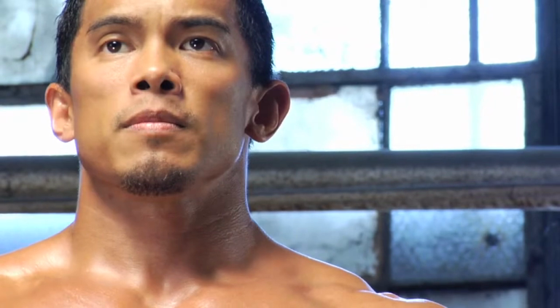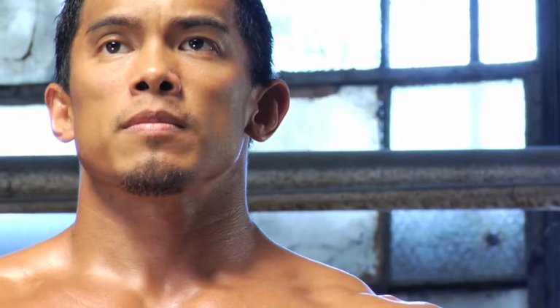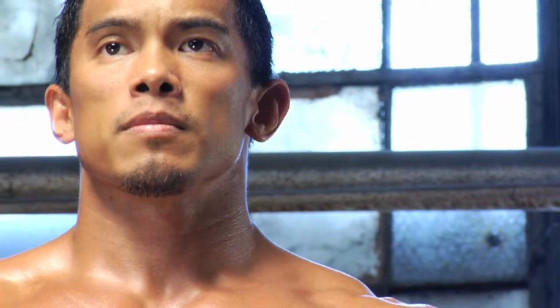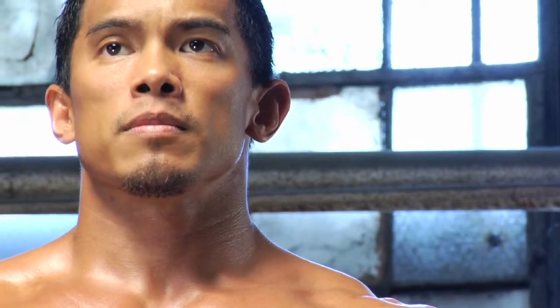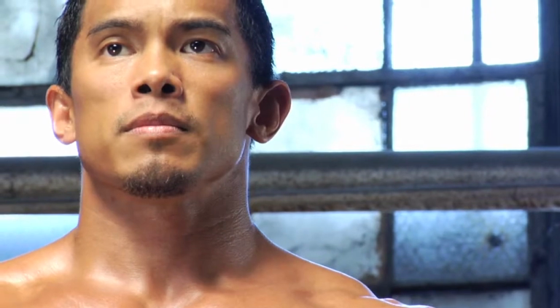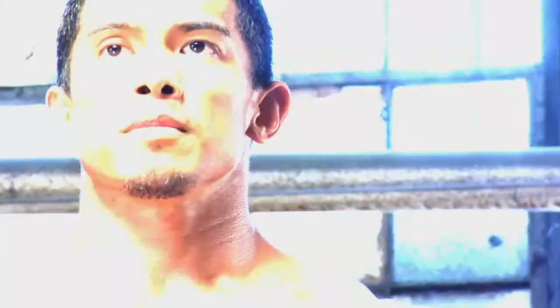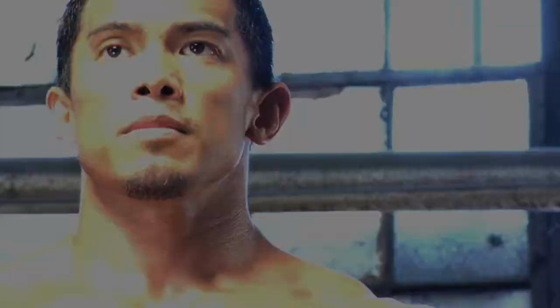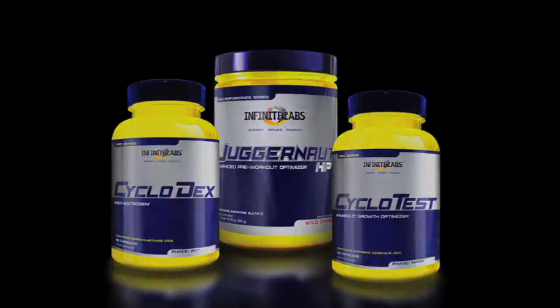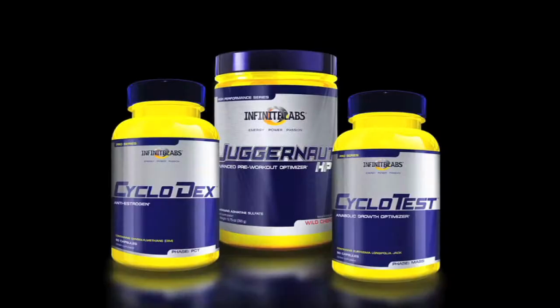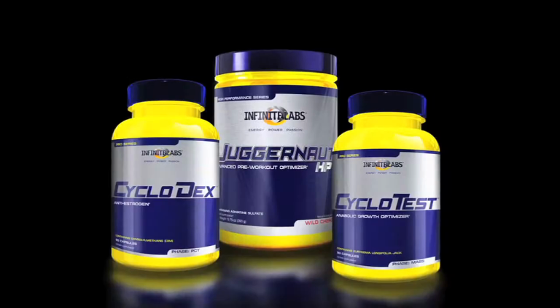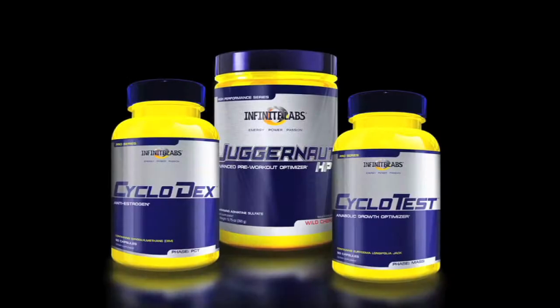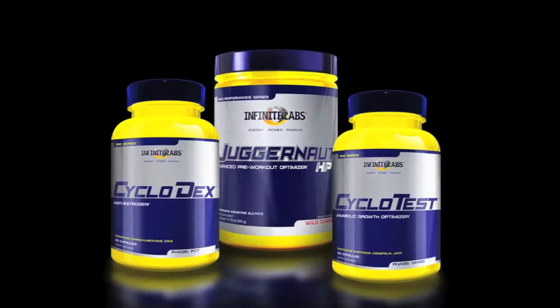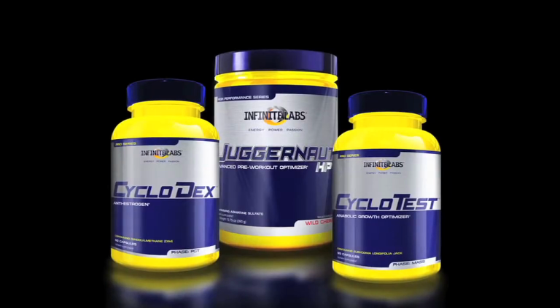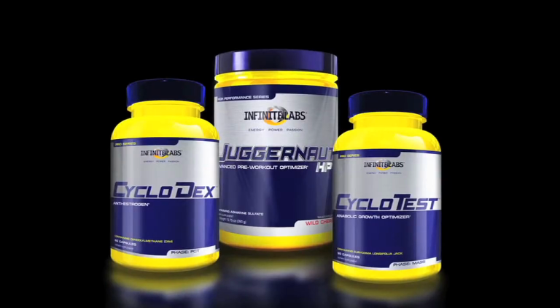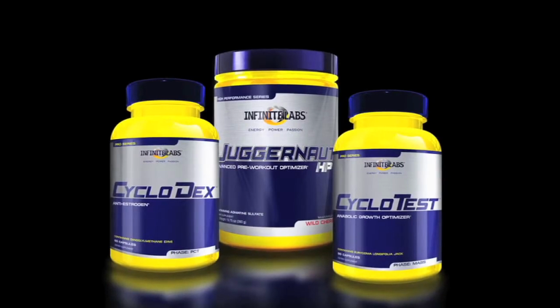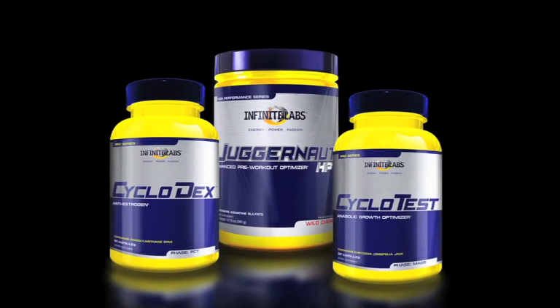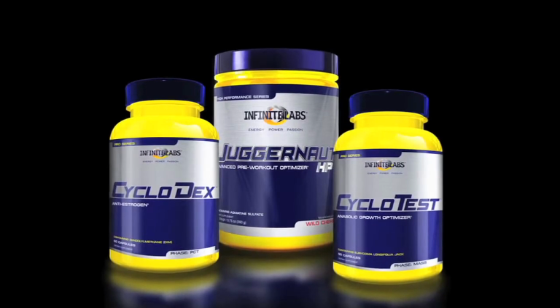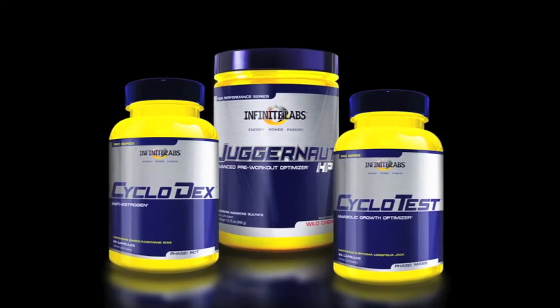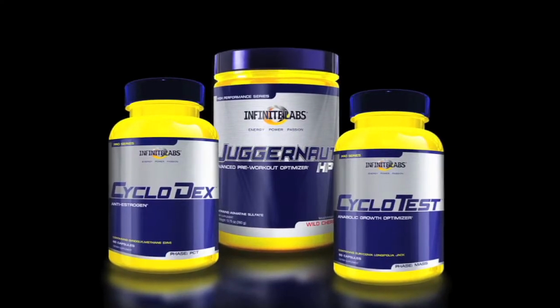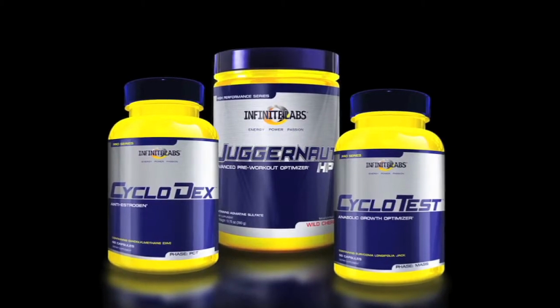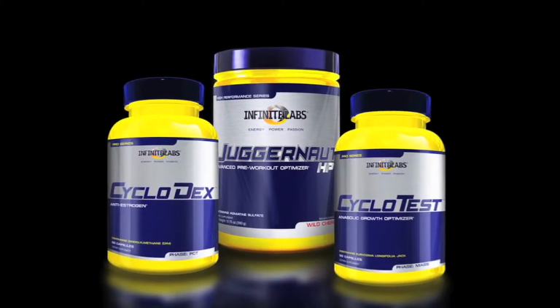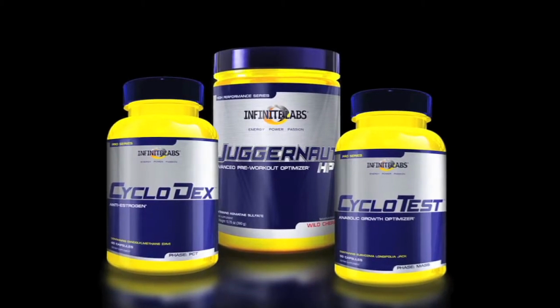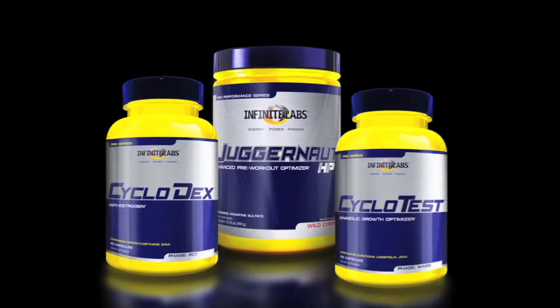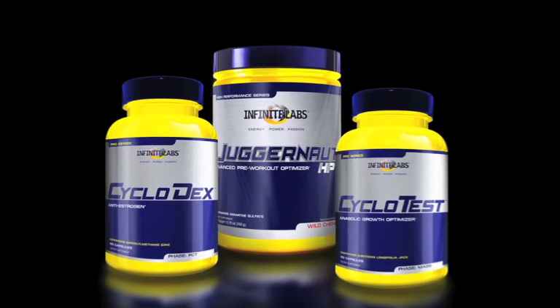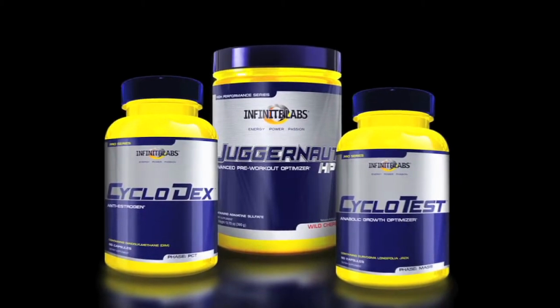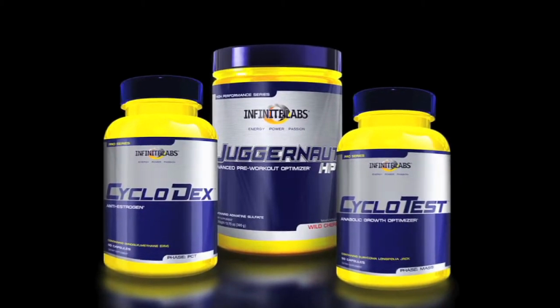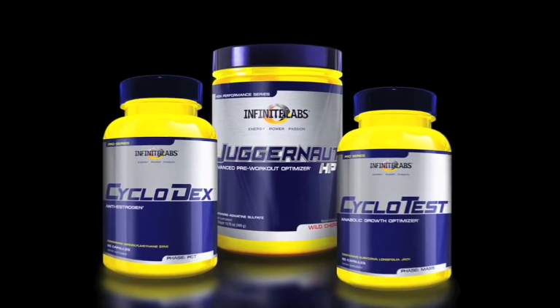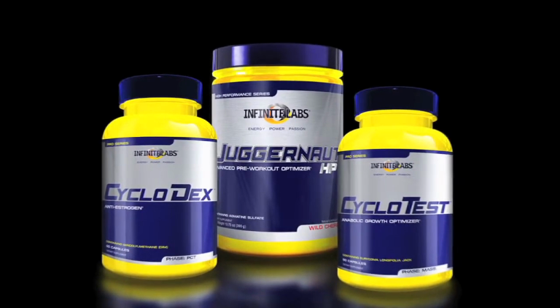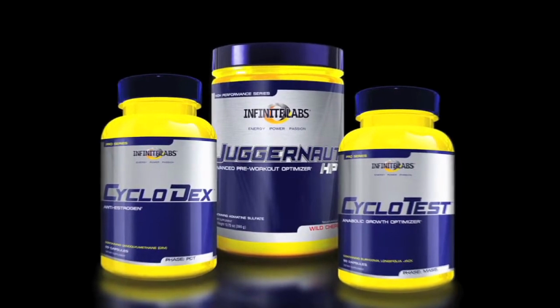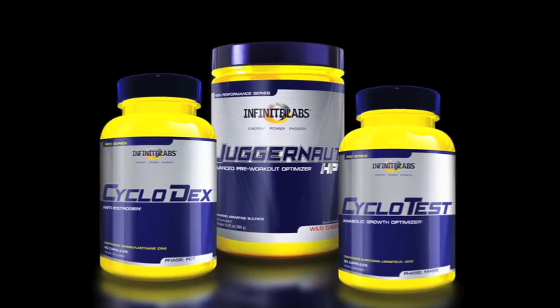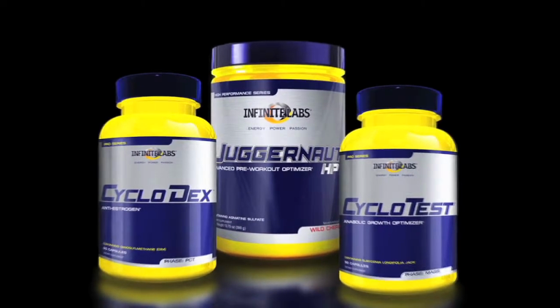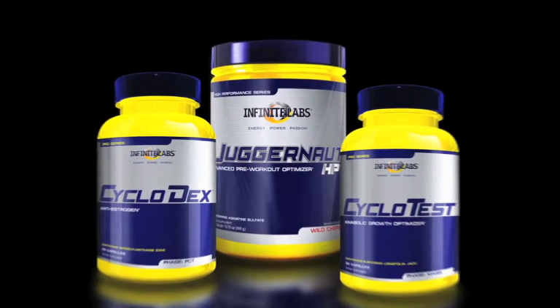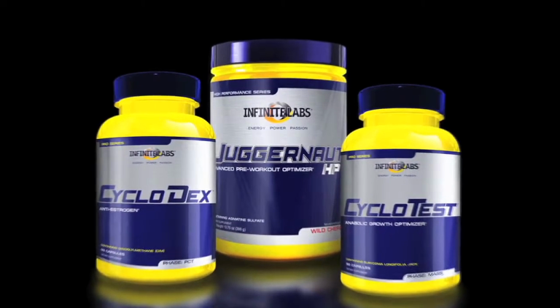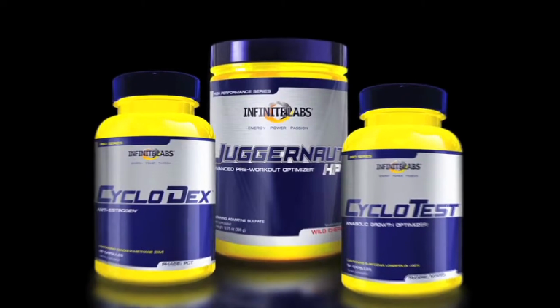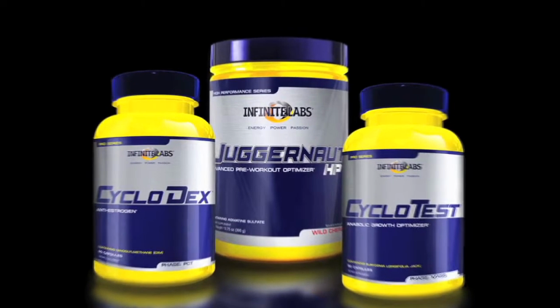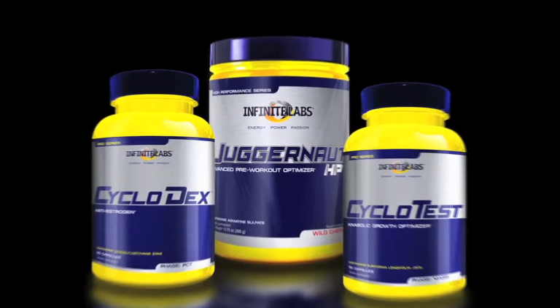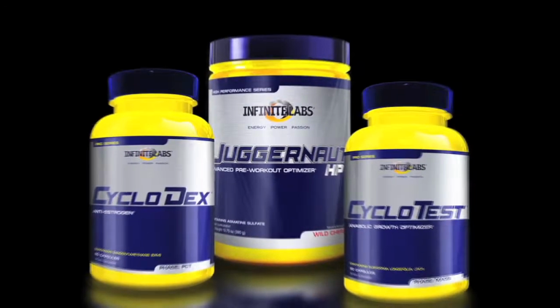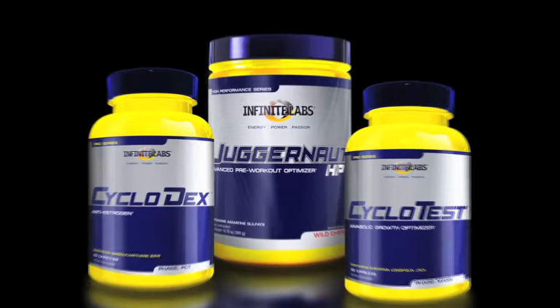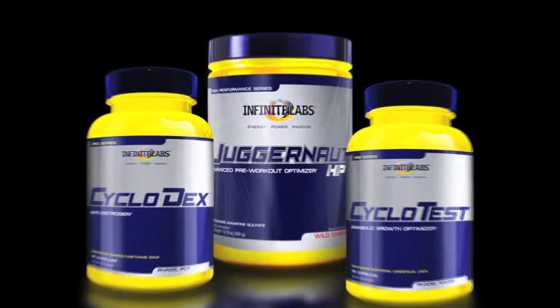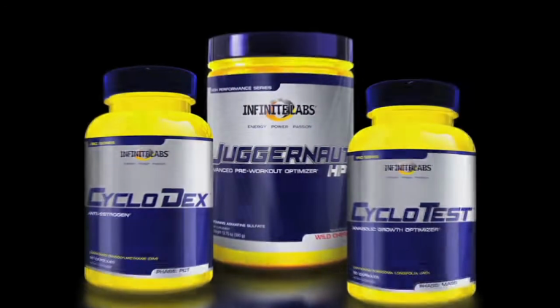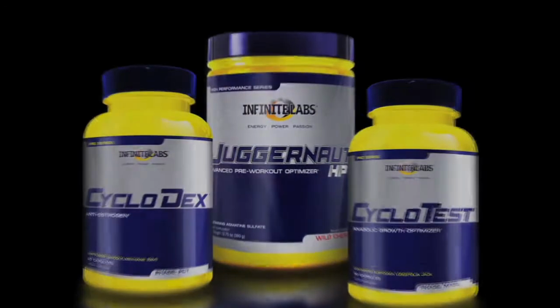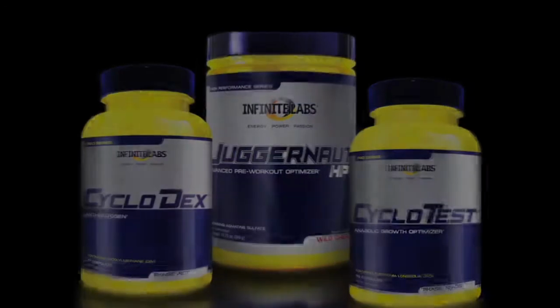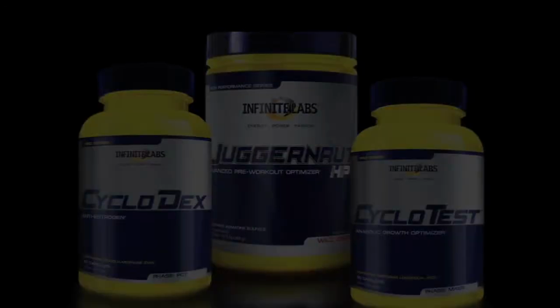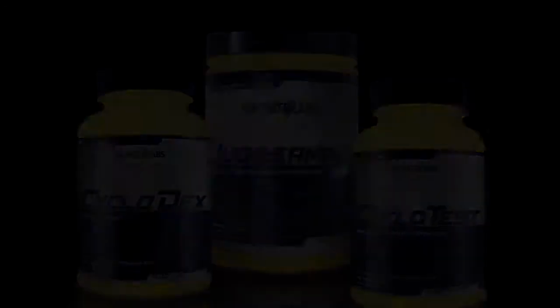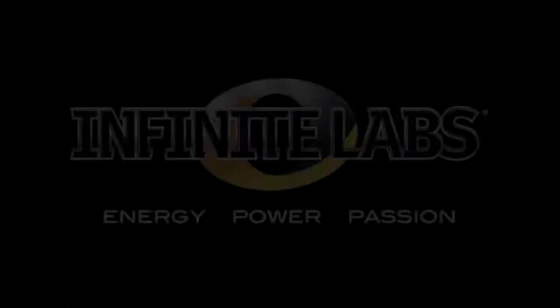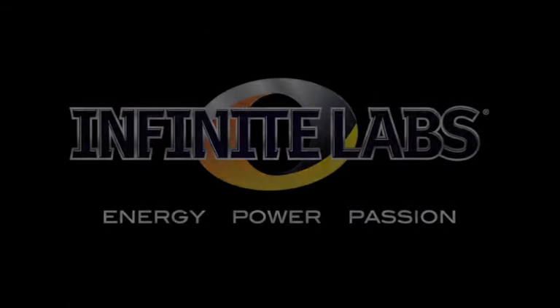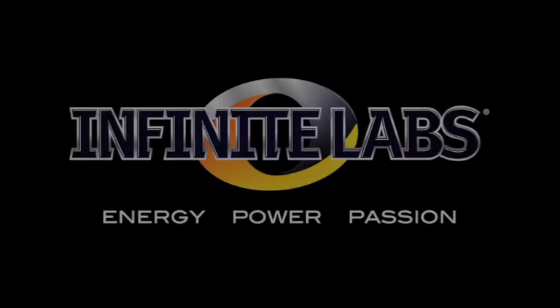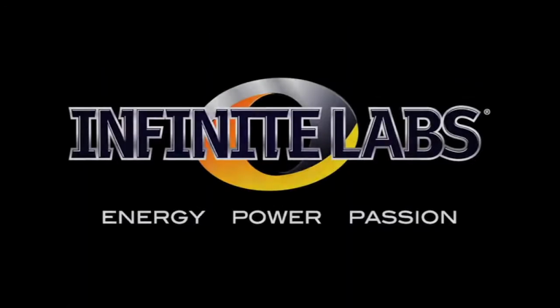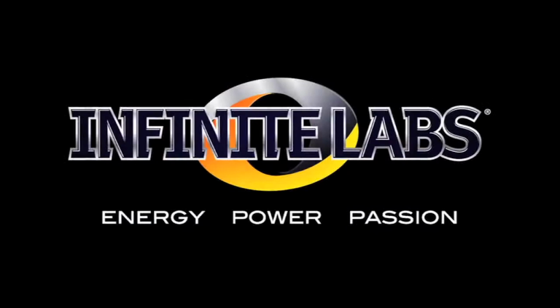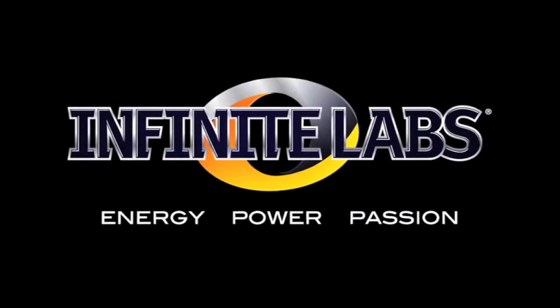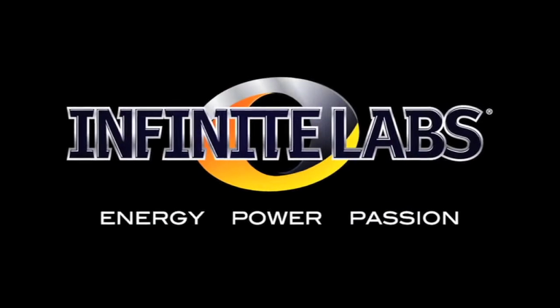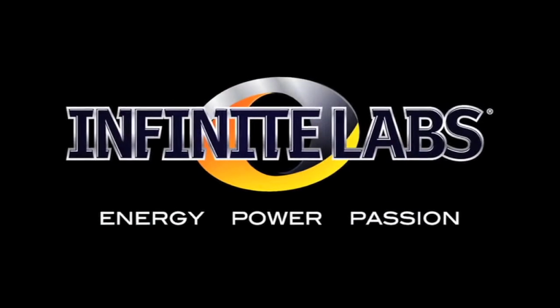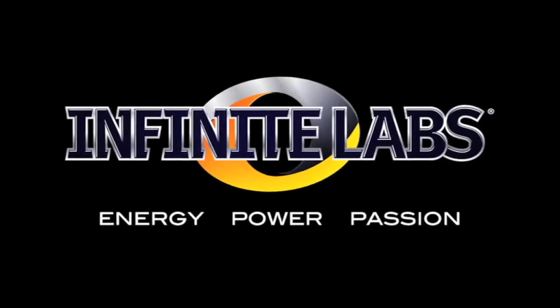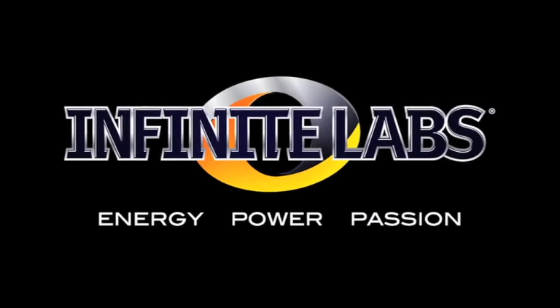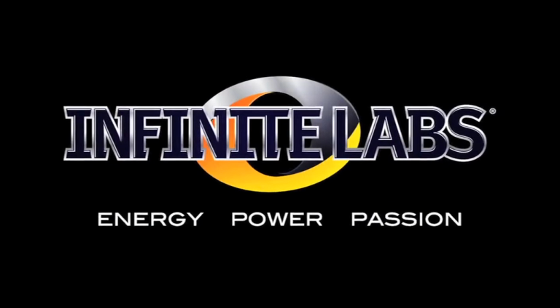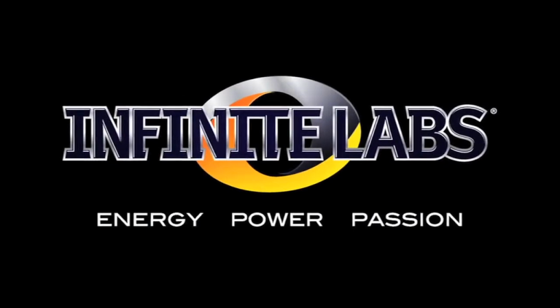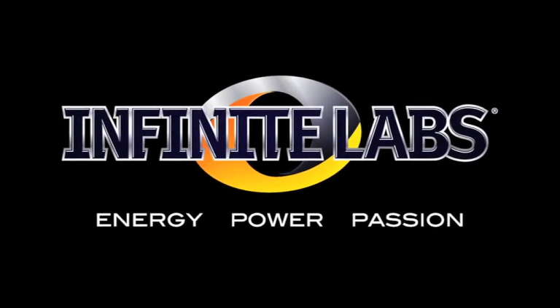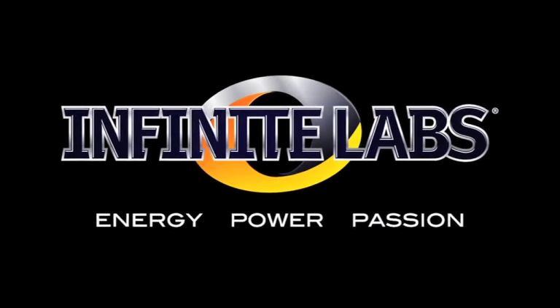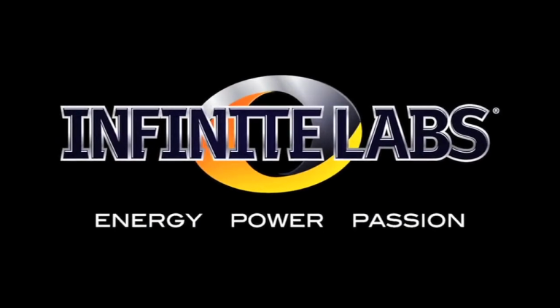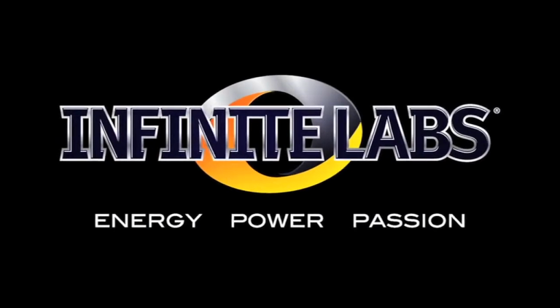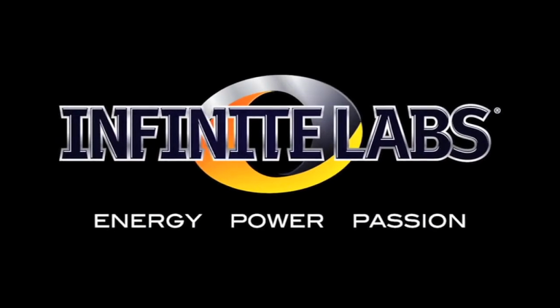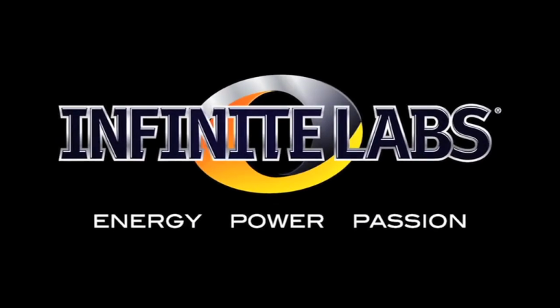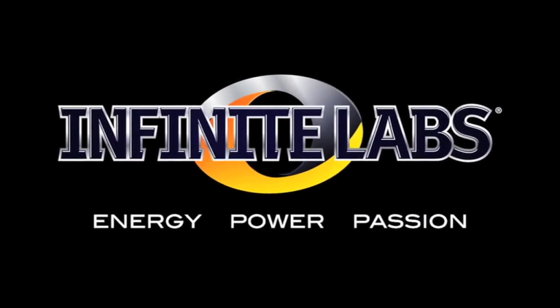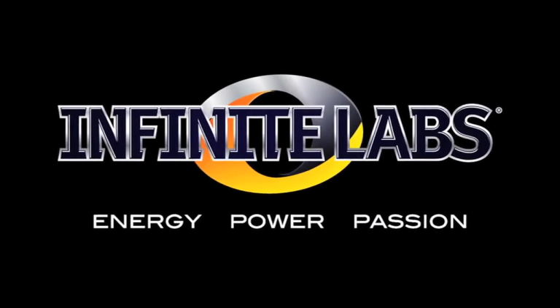The Anabolic Stack by Infinite Labs. Innovation that exceeds expectation.